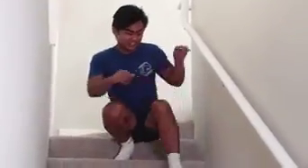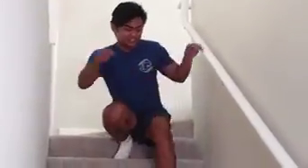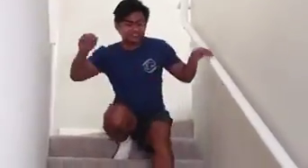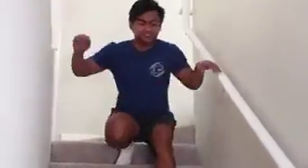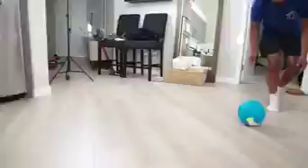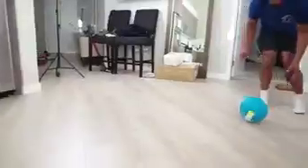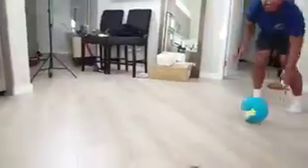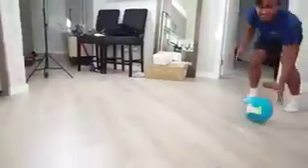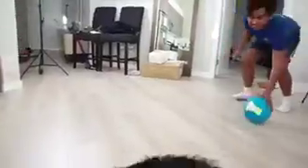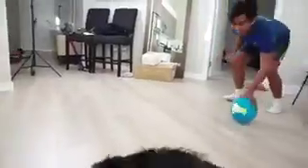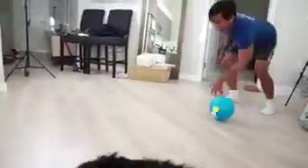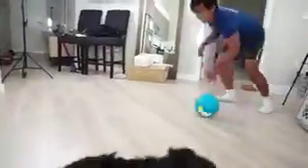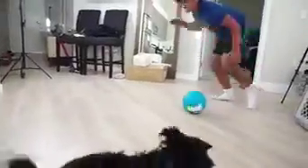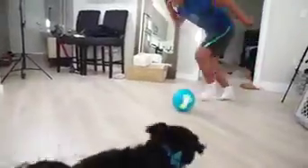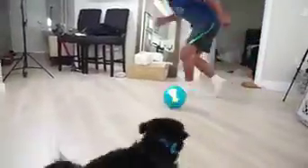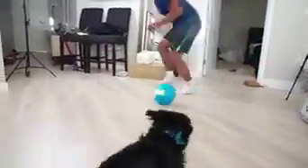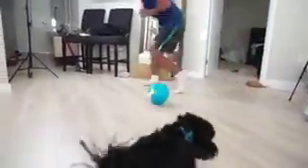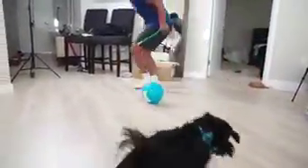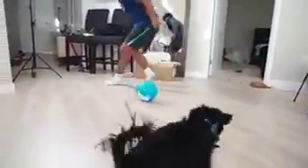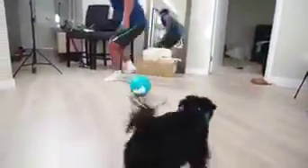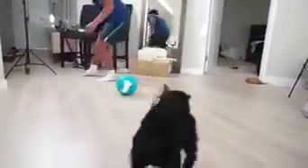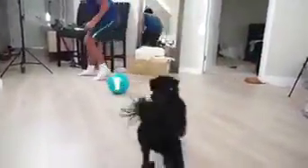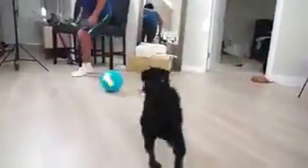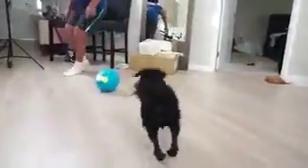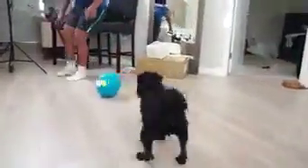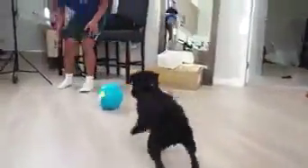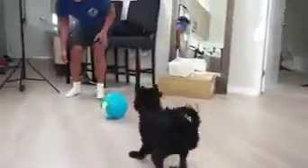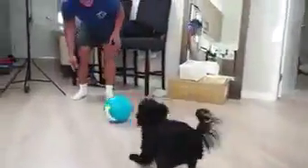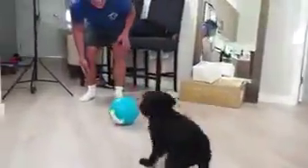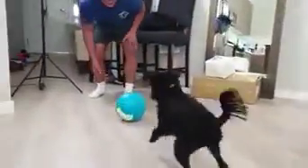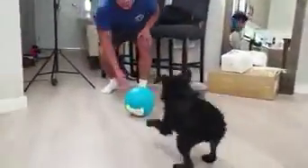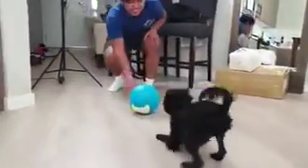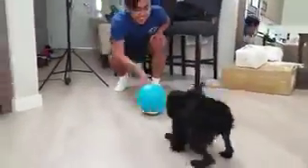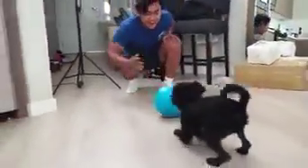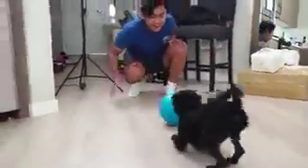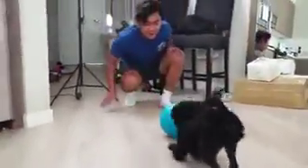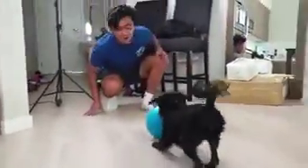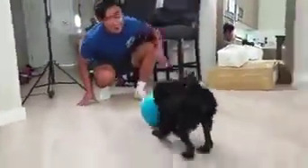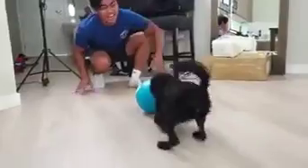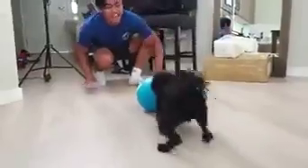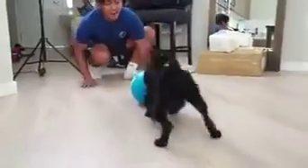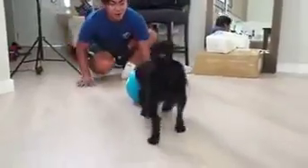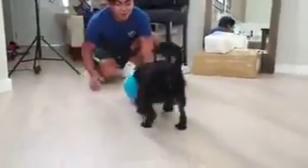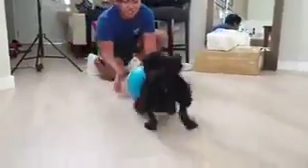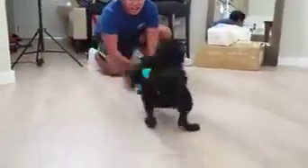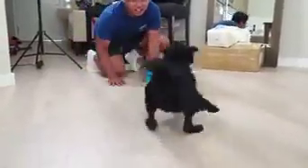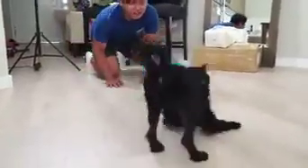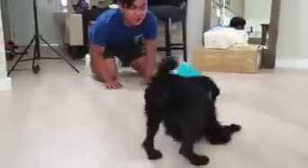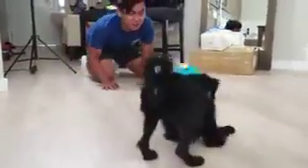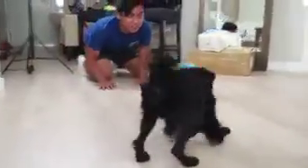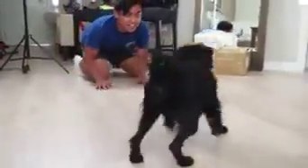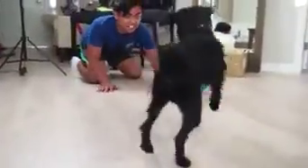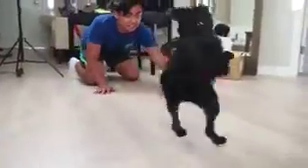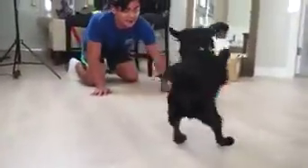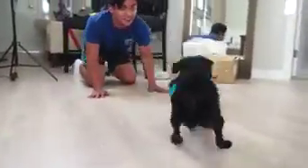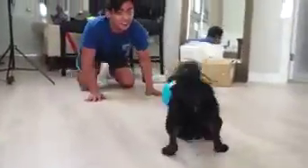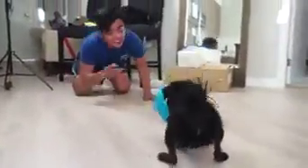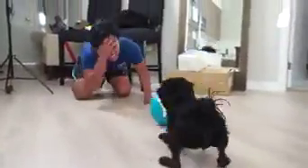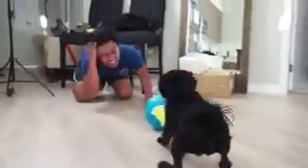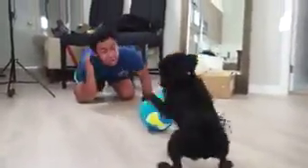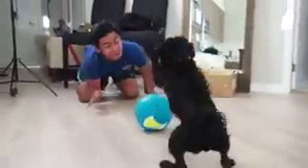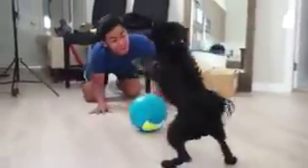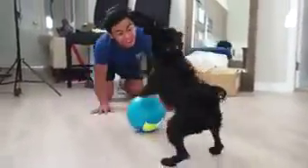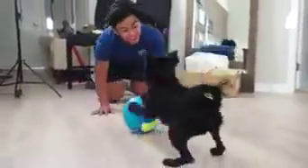Come here, come here! You want that? What's that? Is it a ball? Is that a ball?